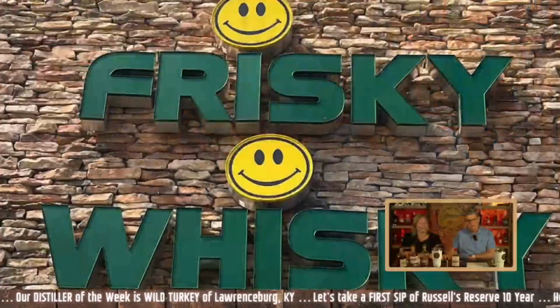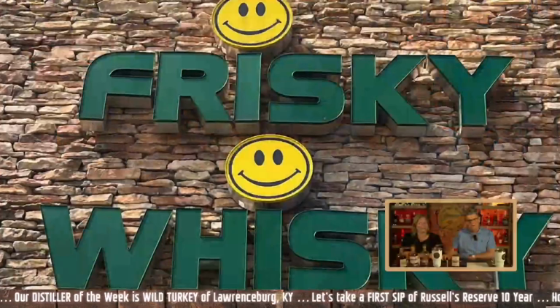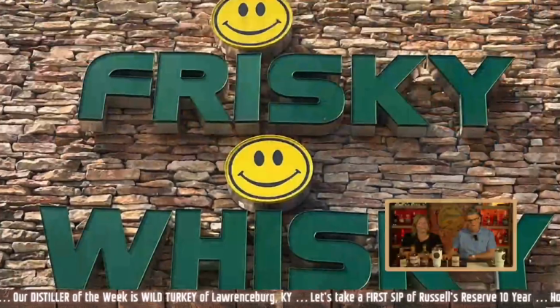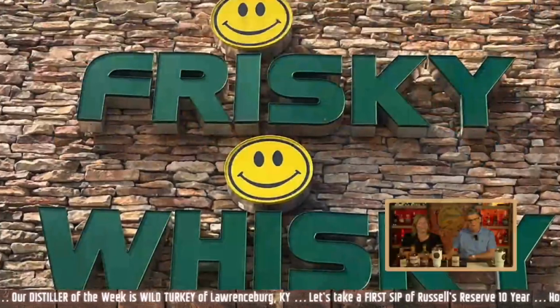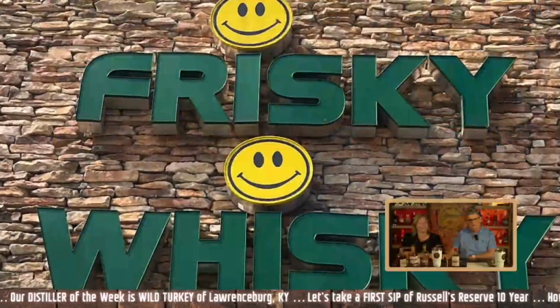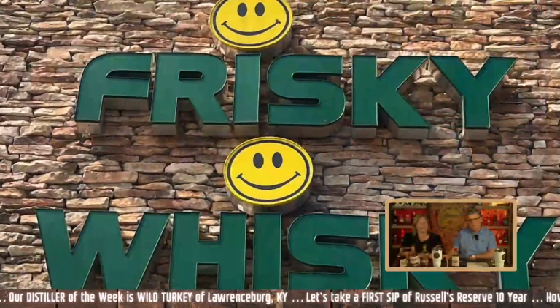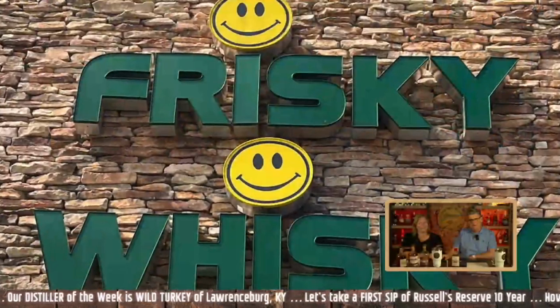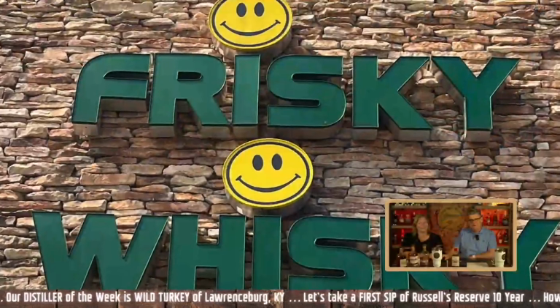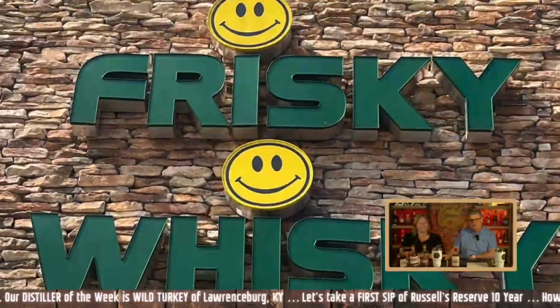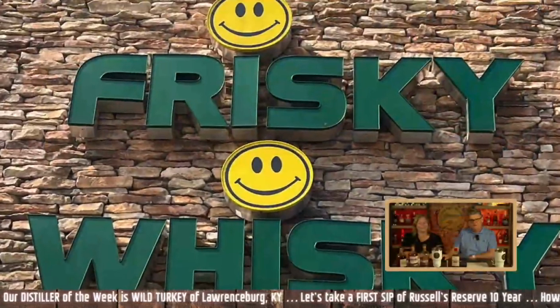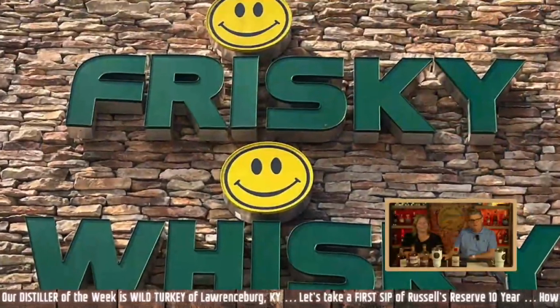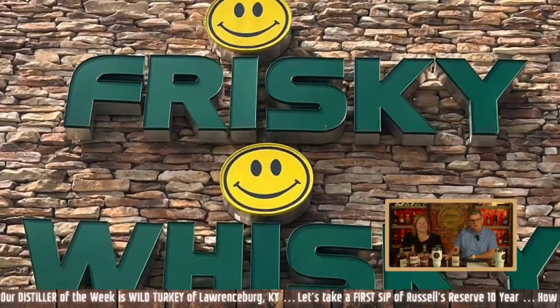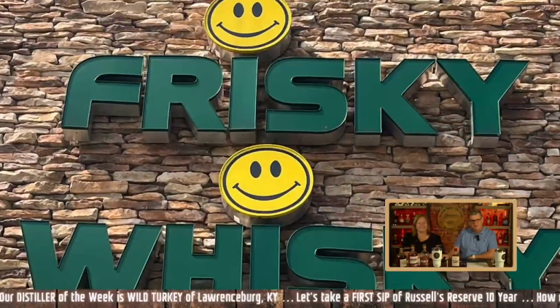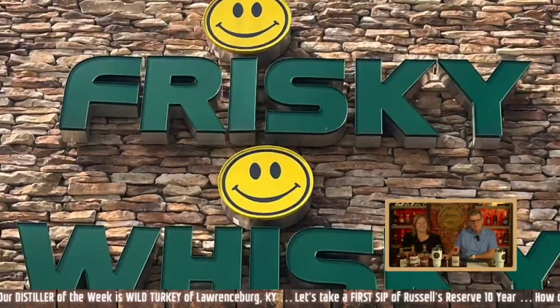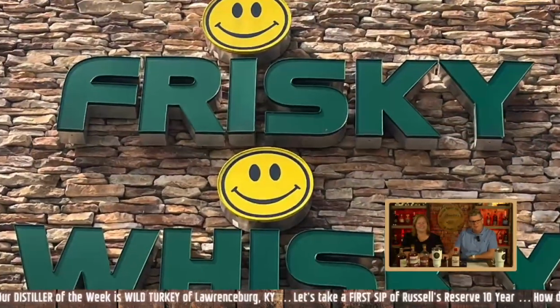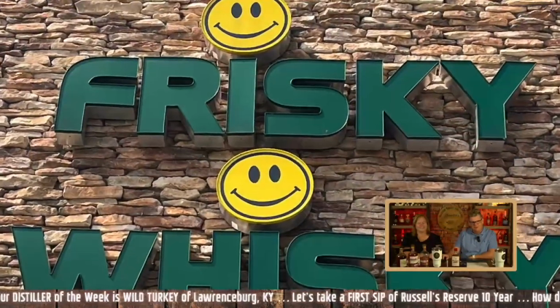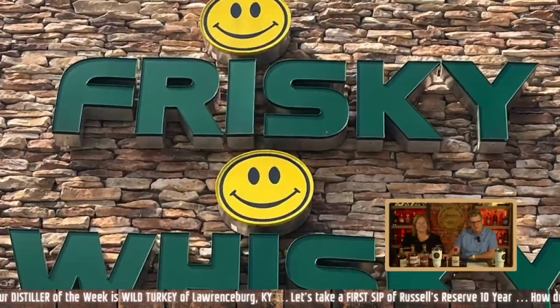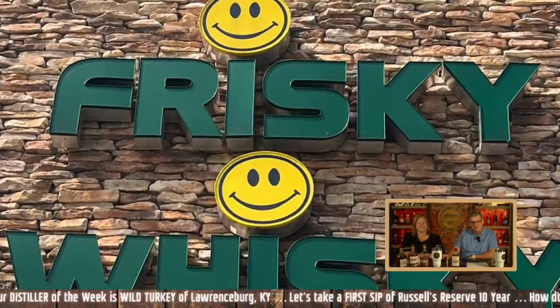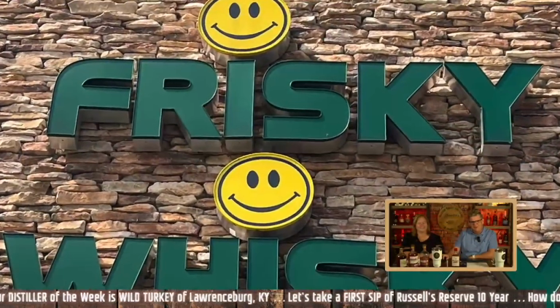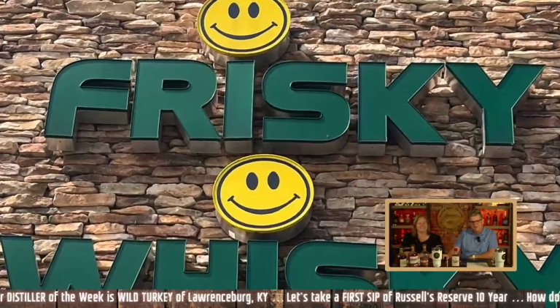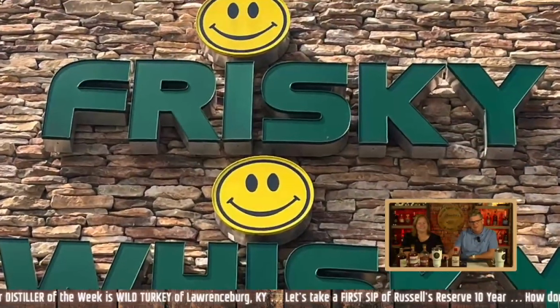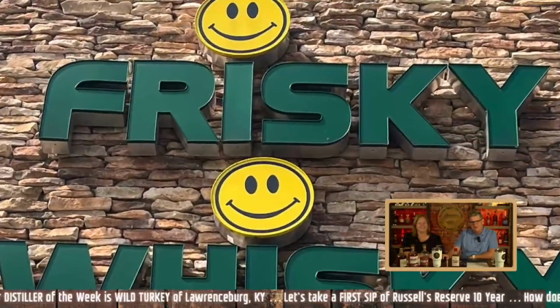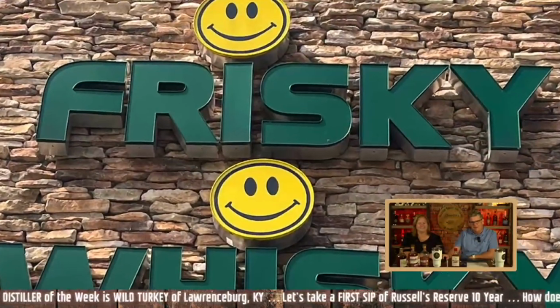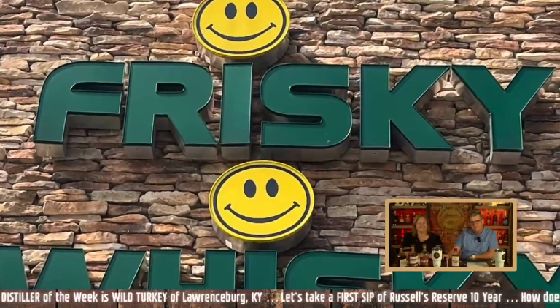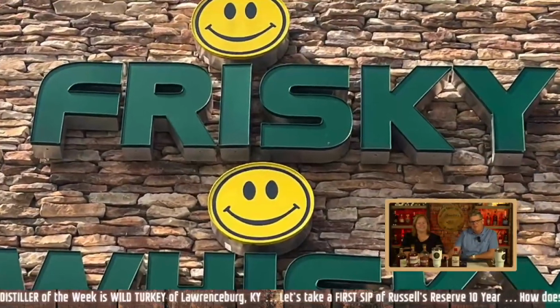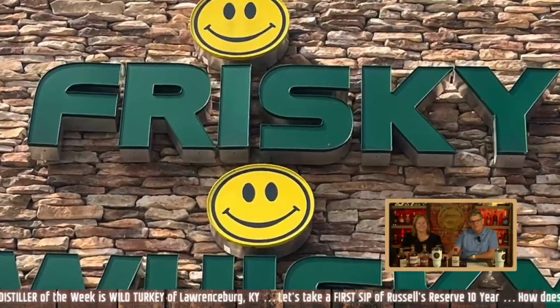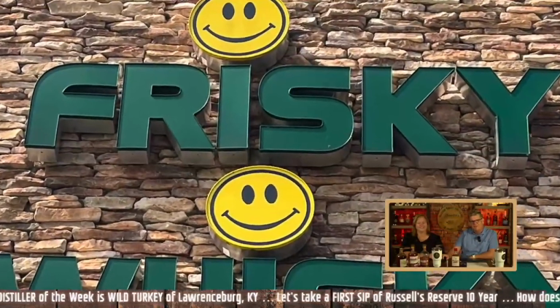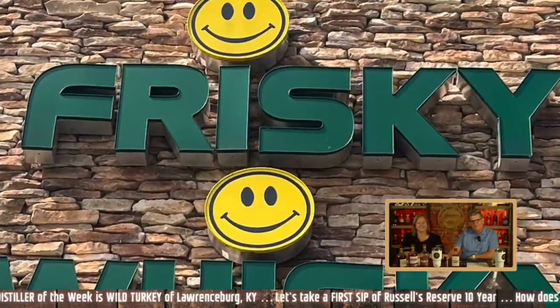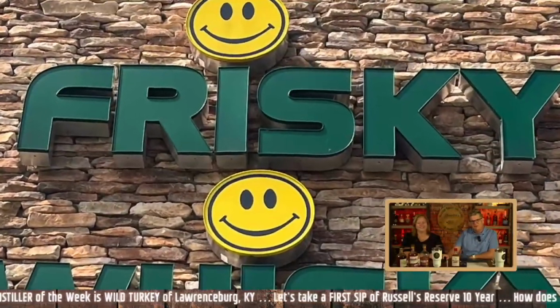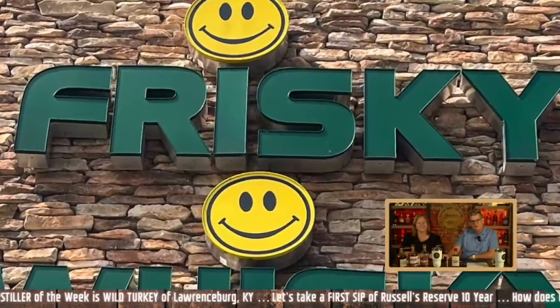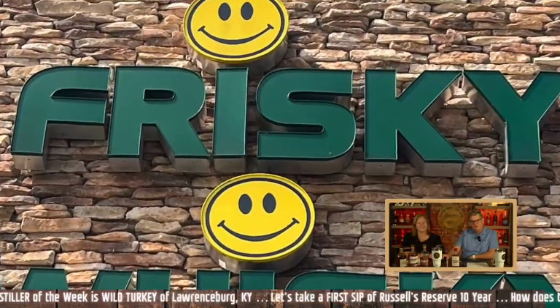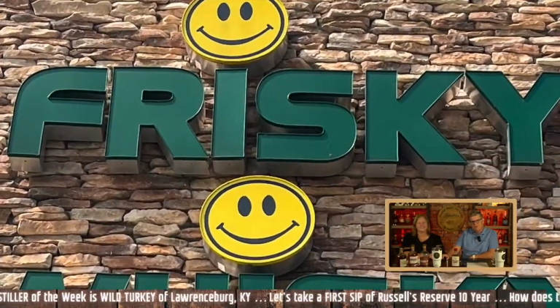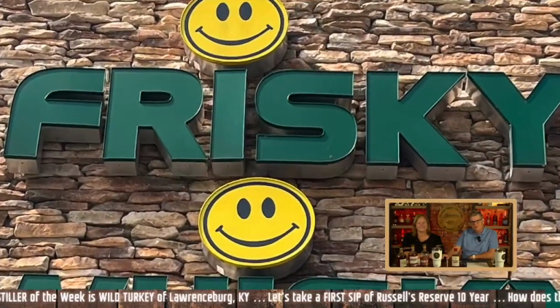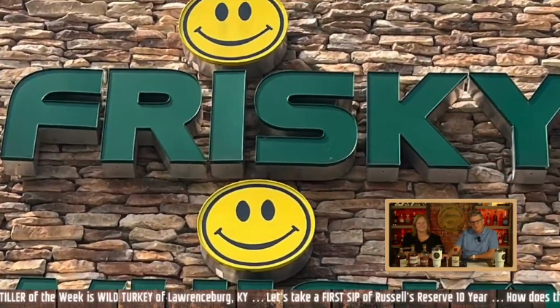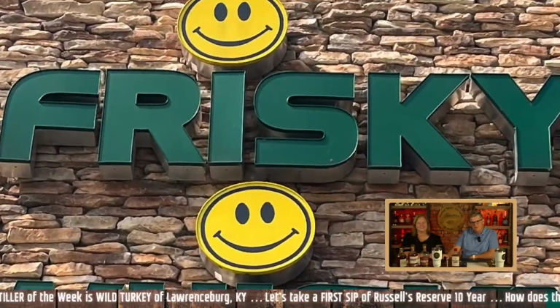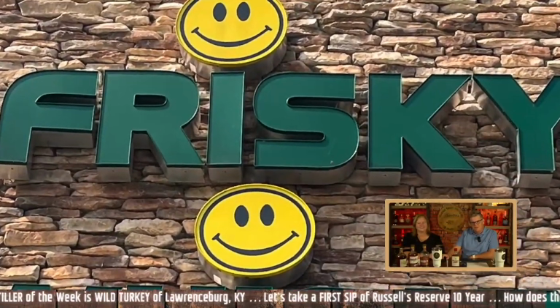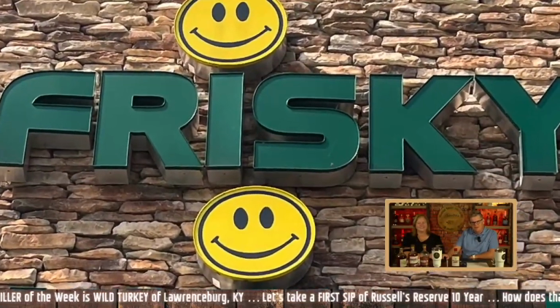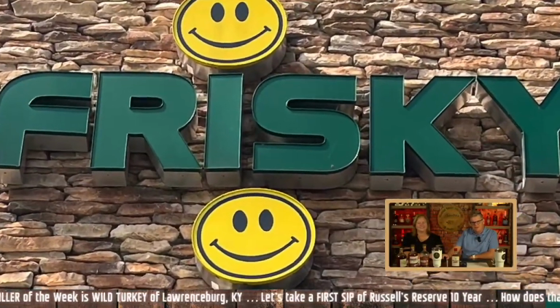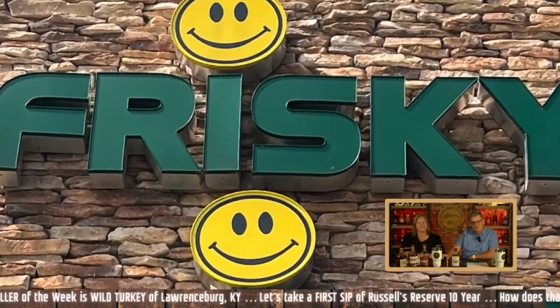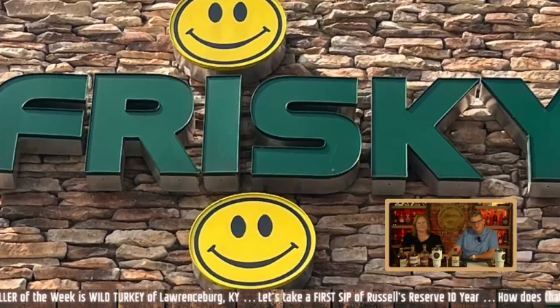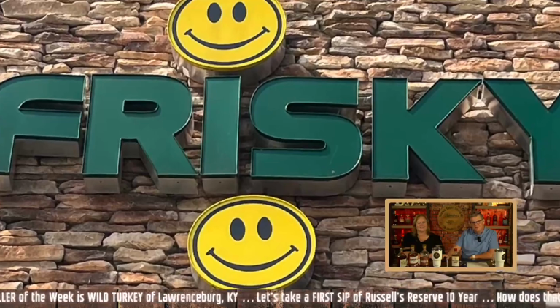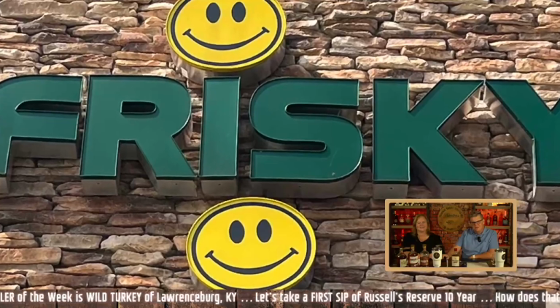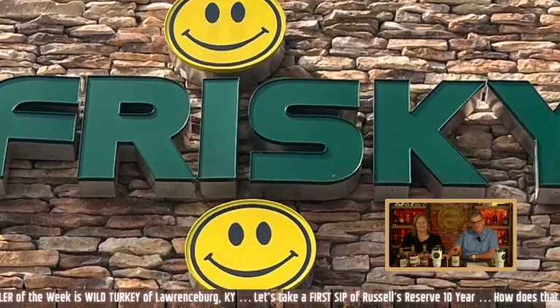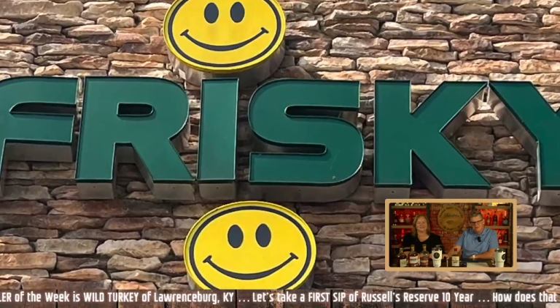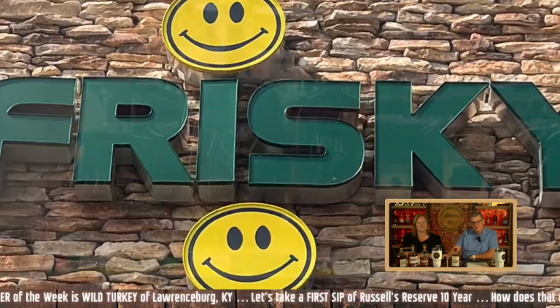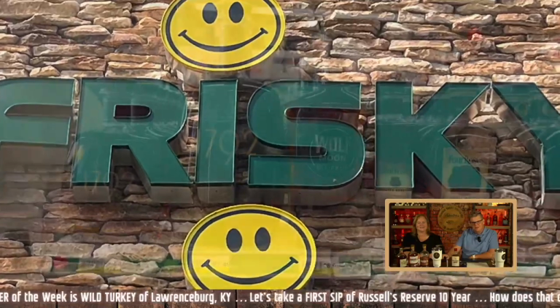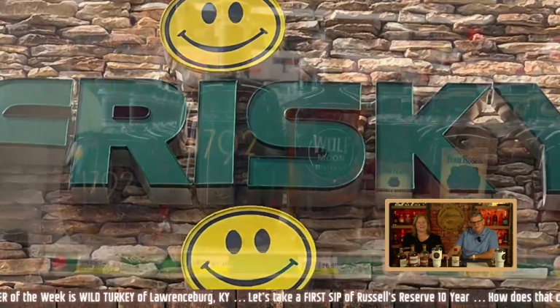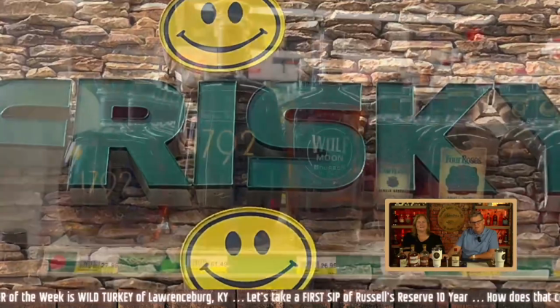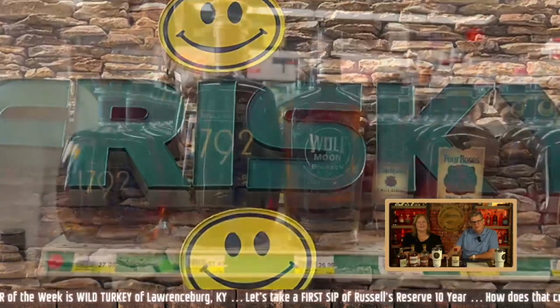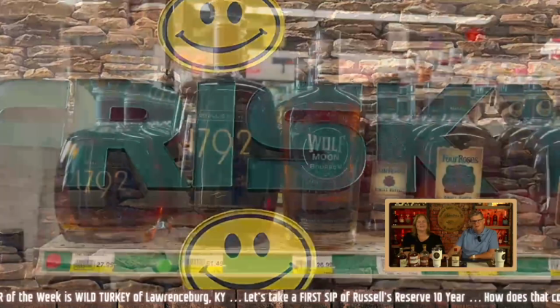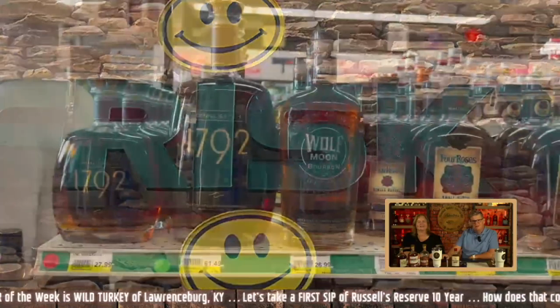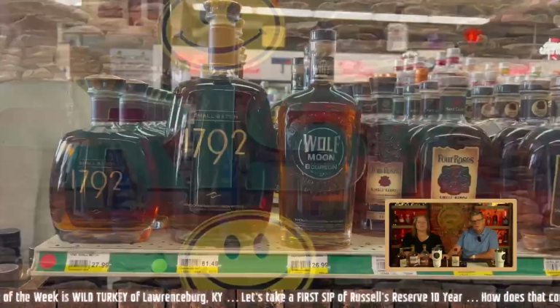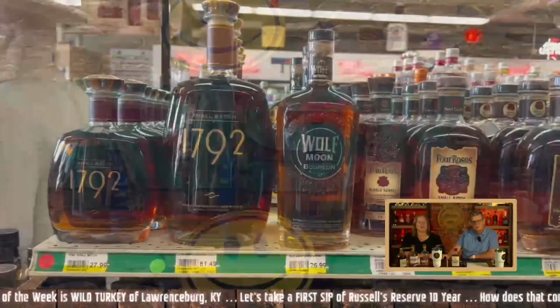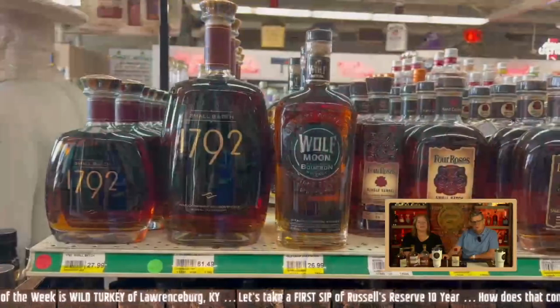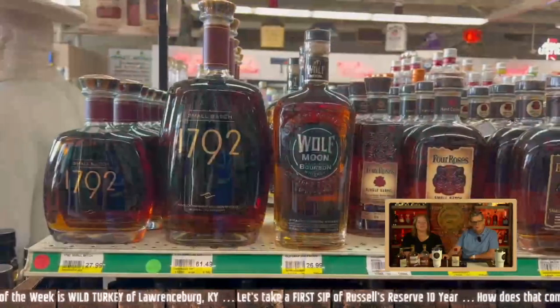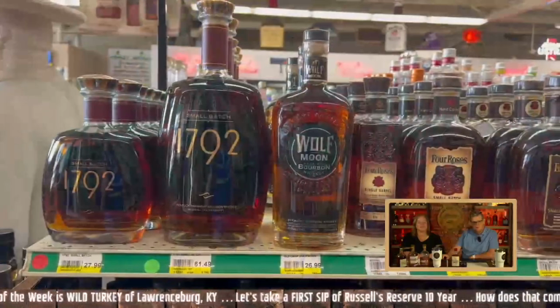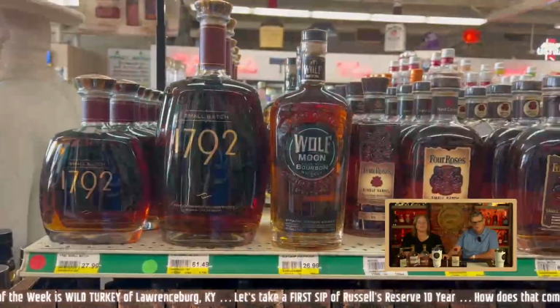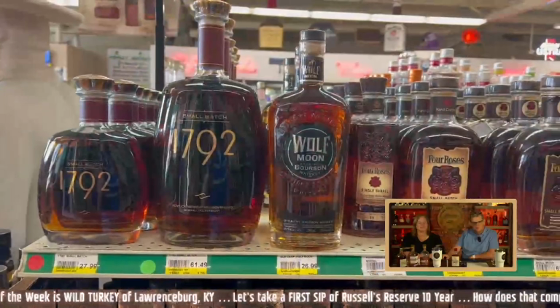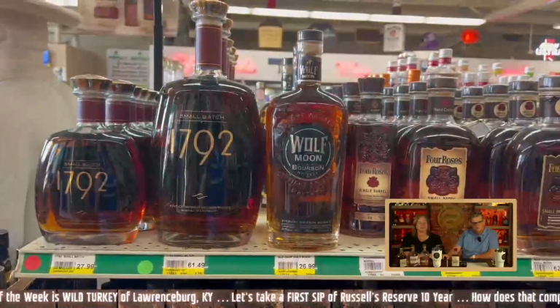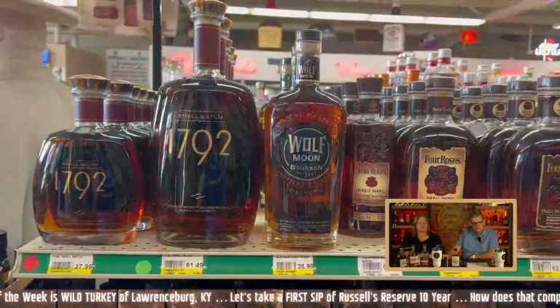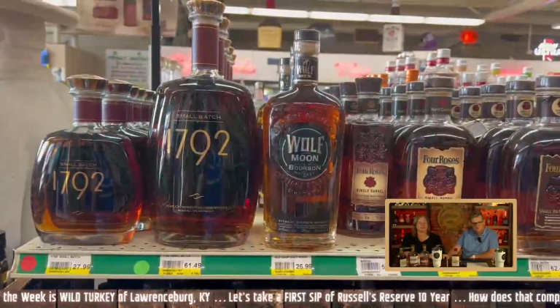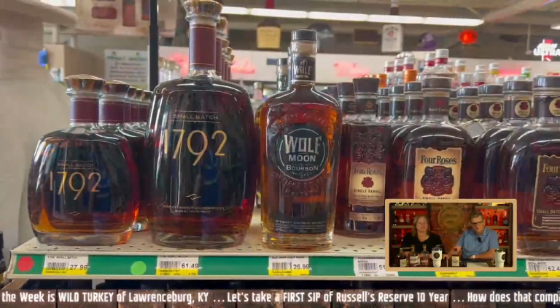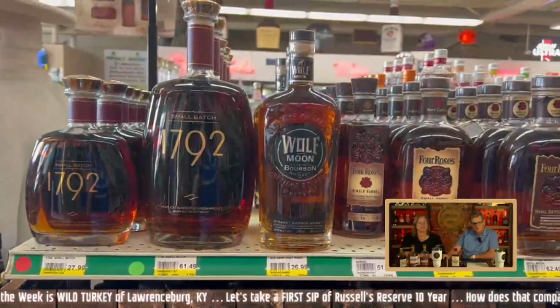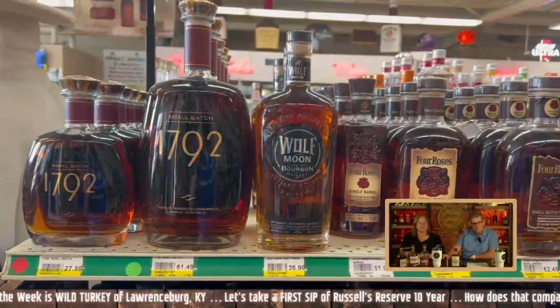Let's take a look at the video here from Frisky Whisky in West Point. Look at those happy Frisky Whiskies.